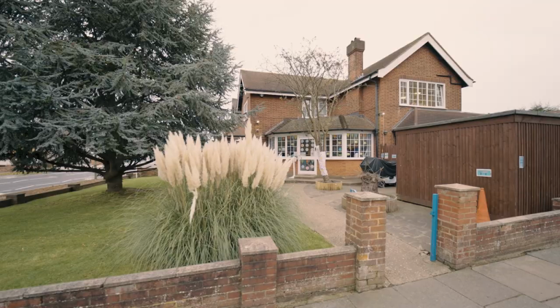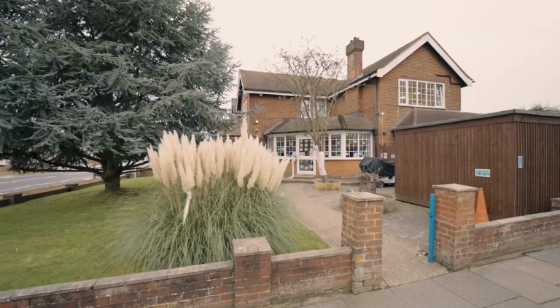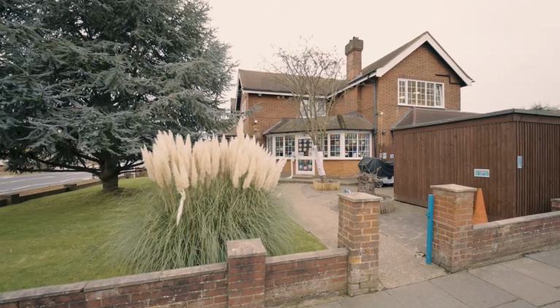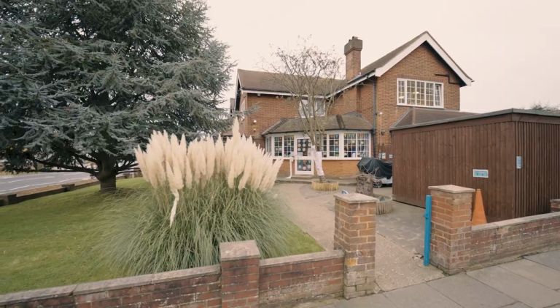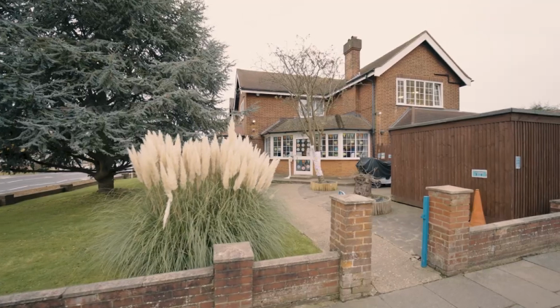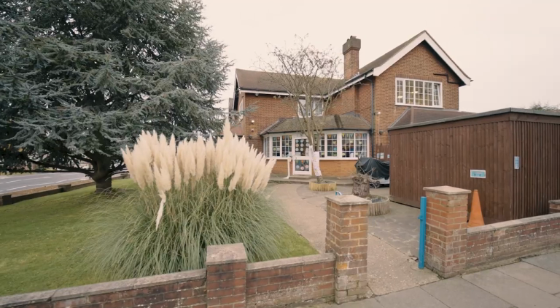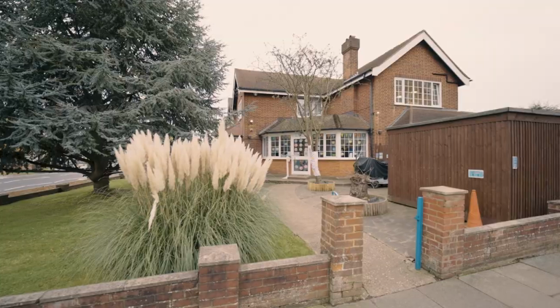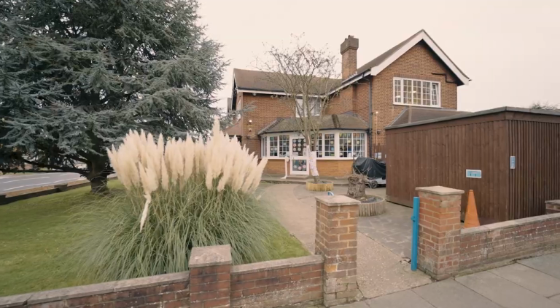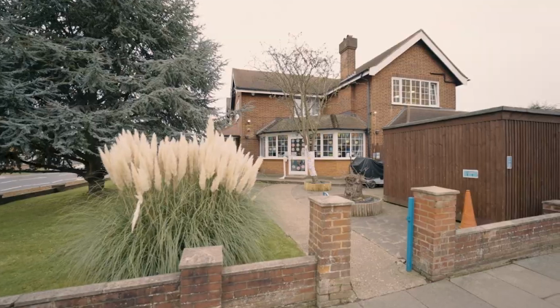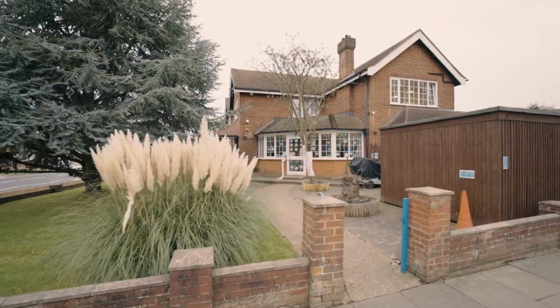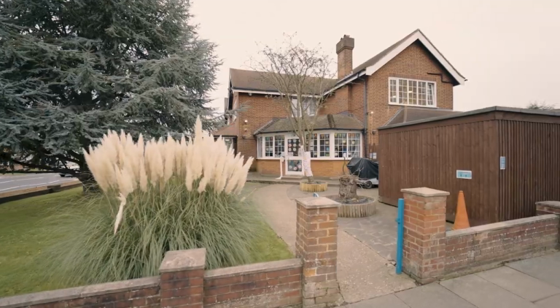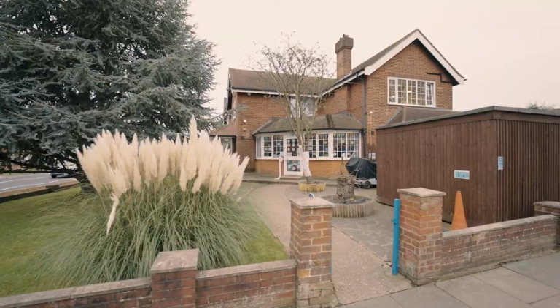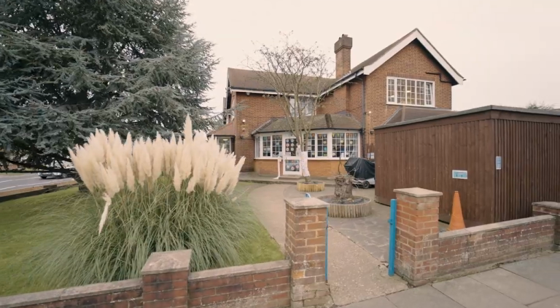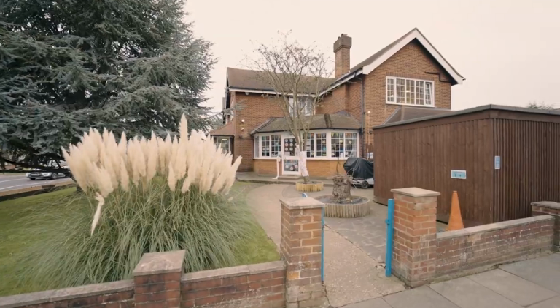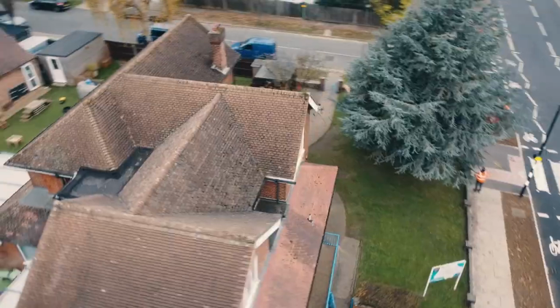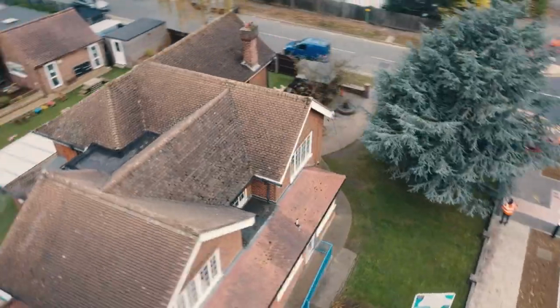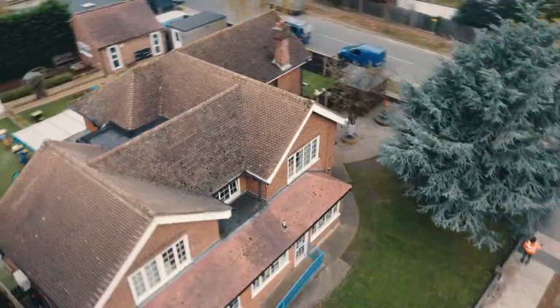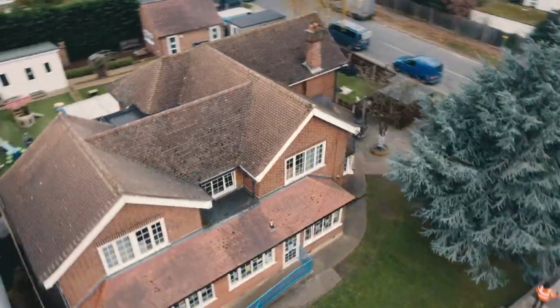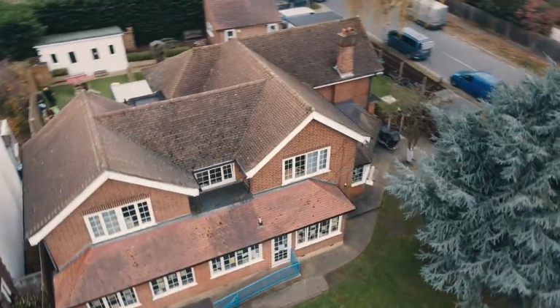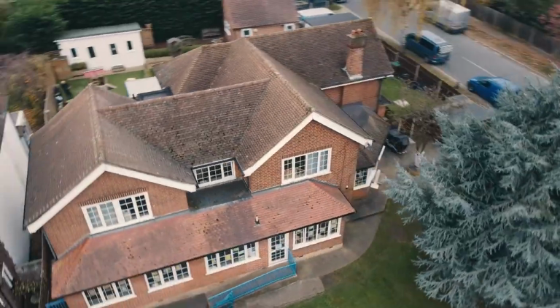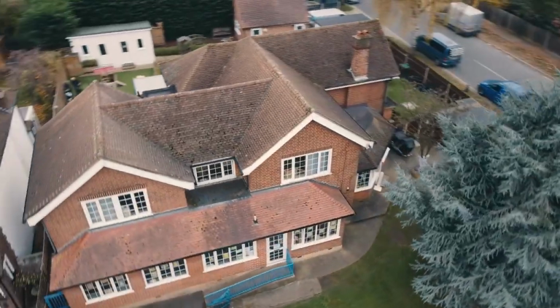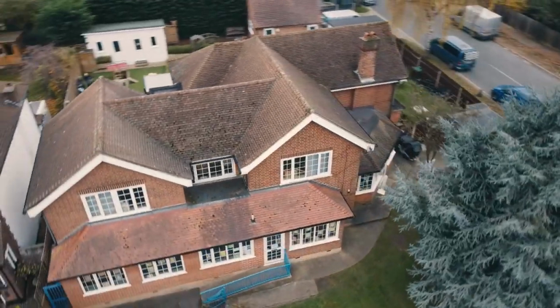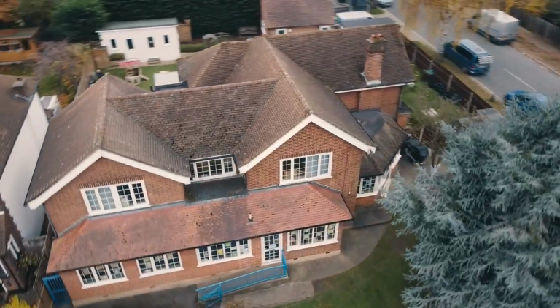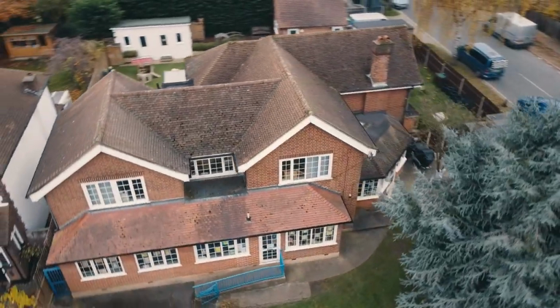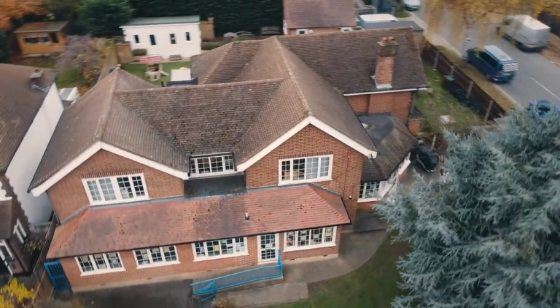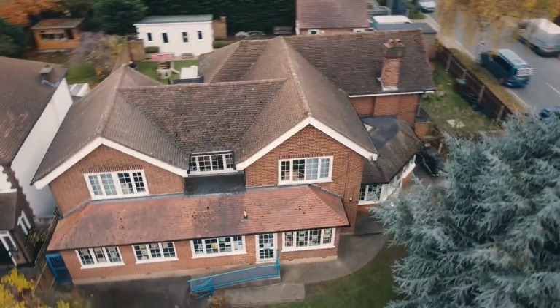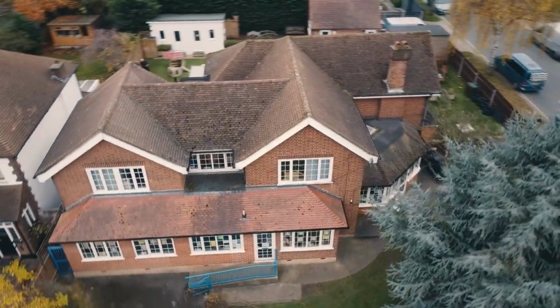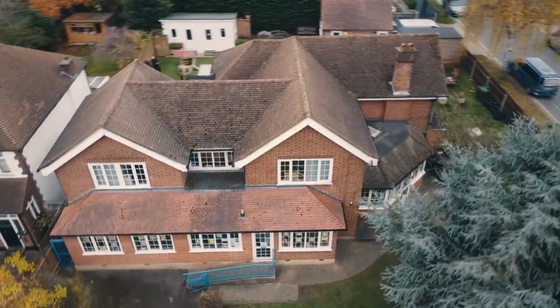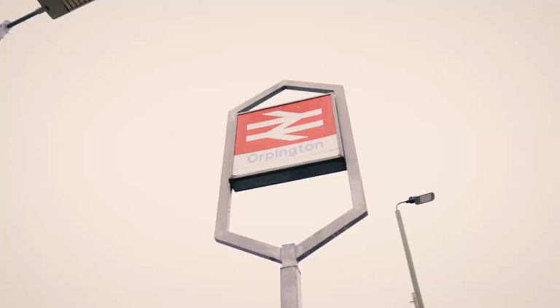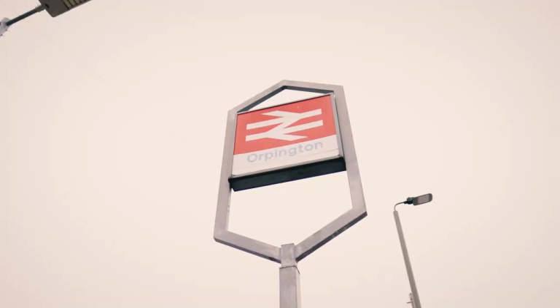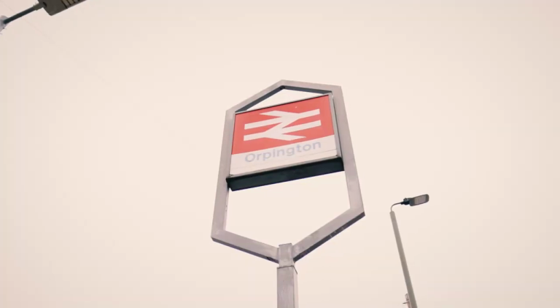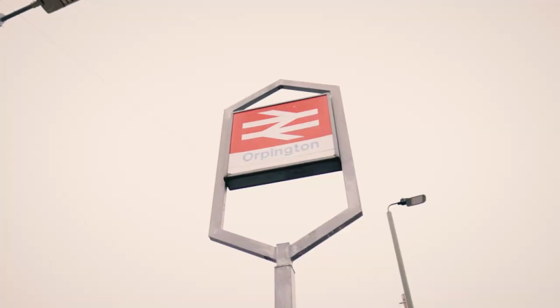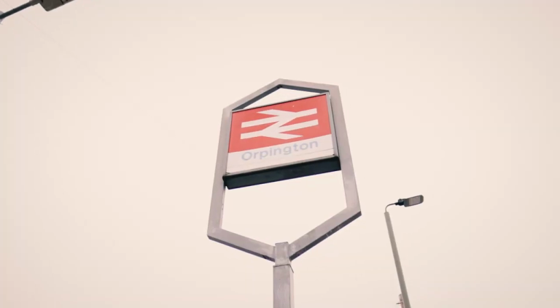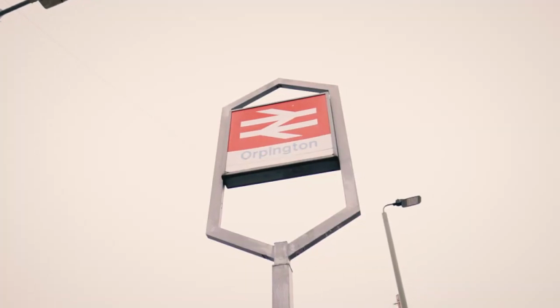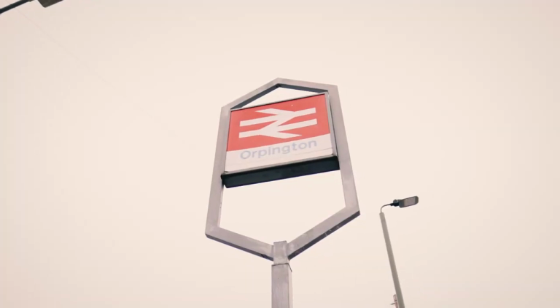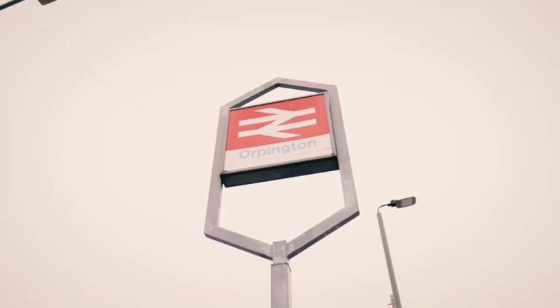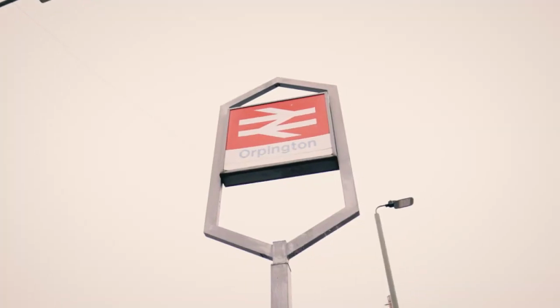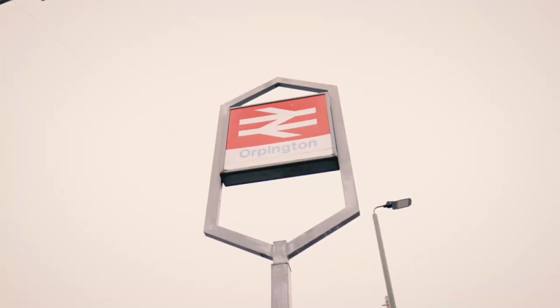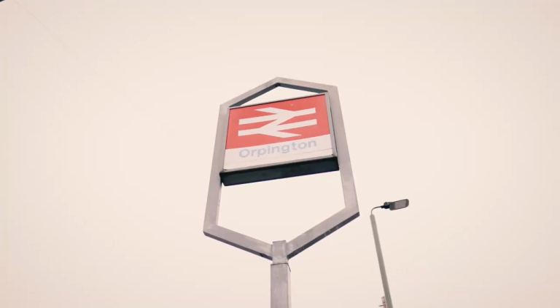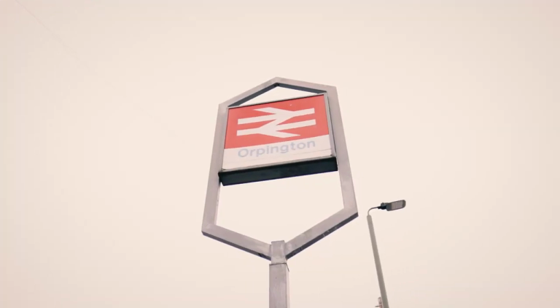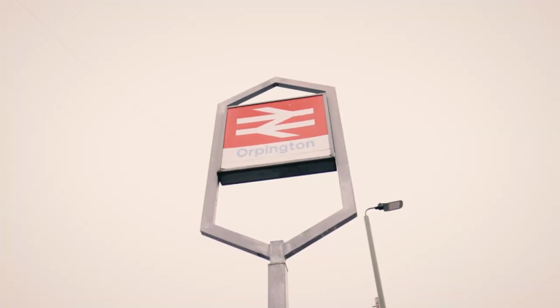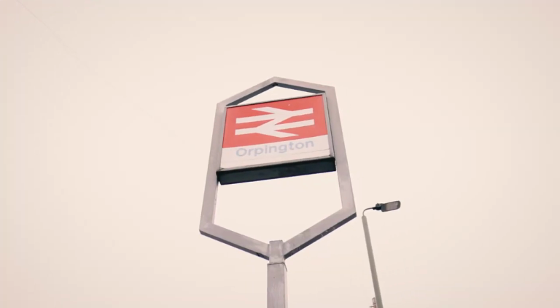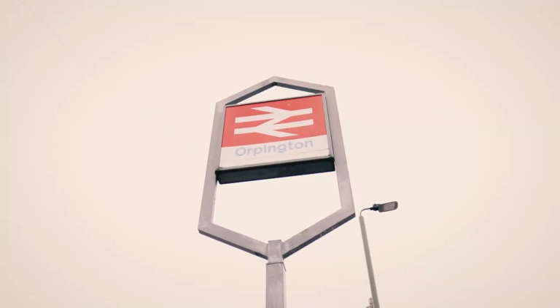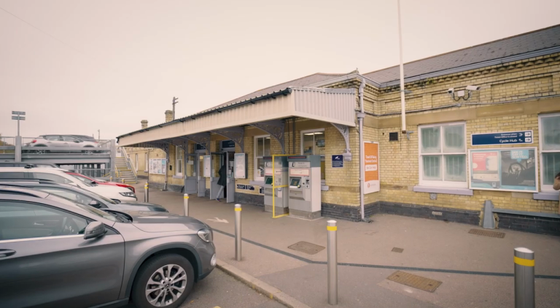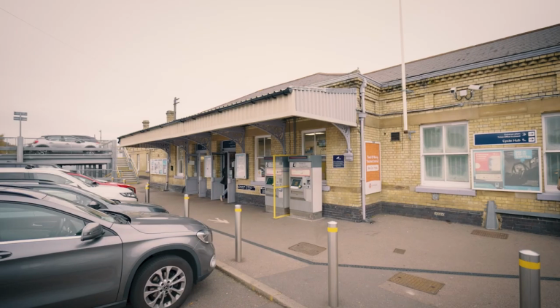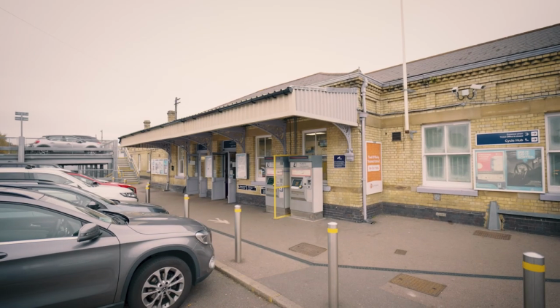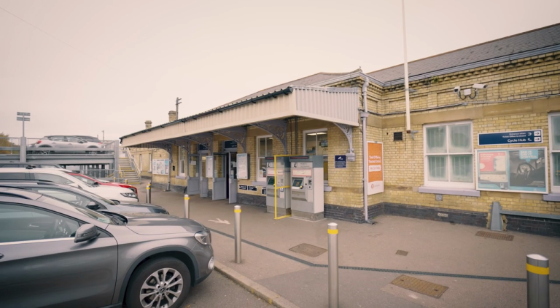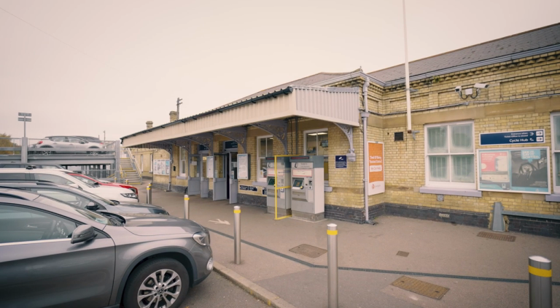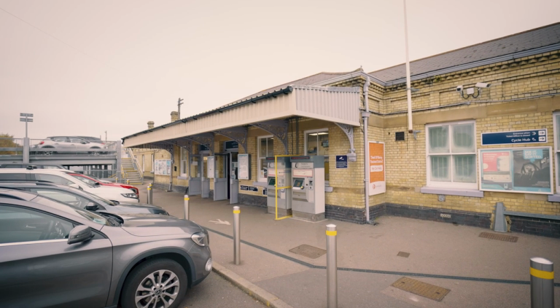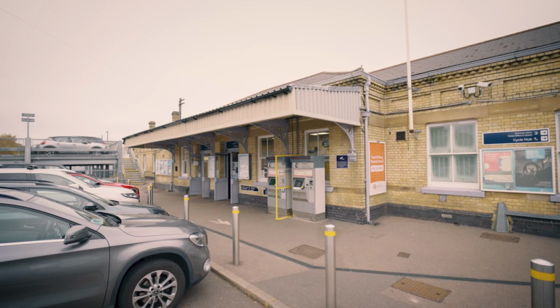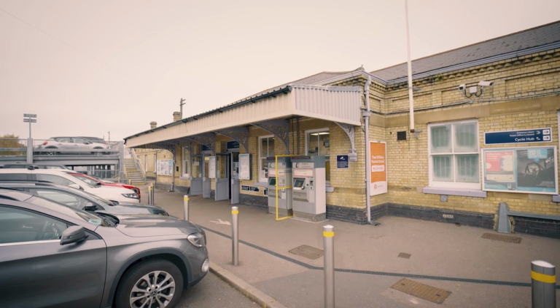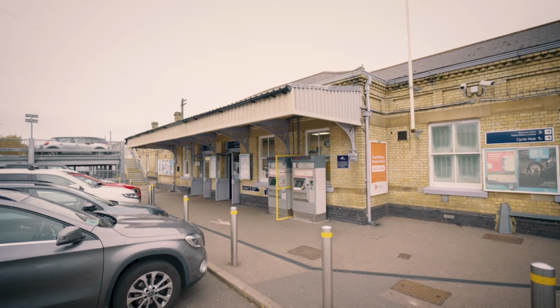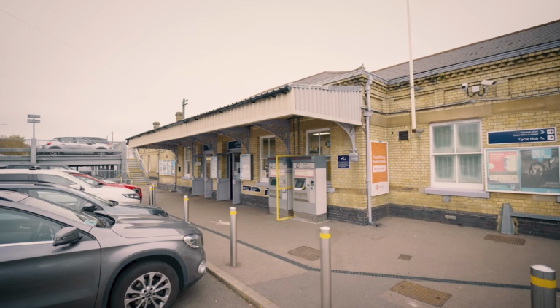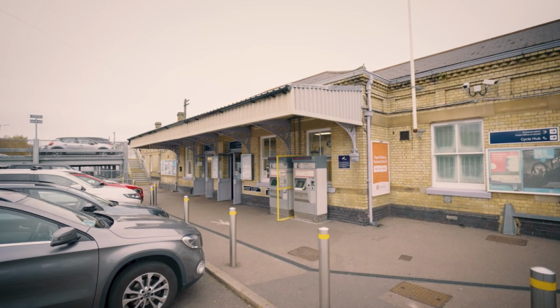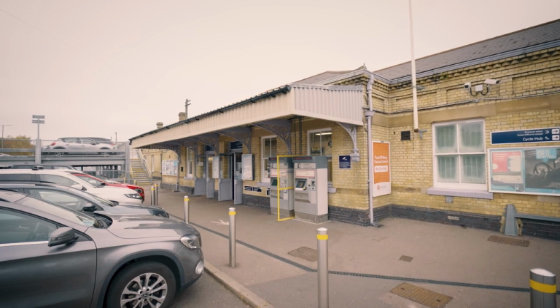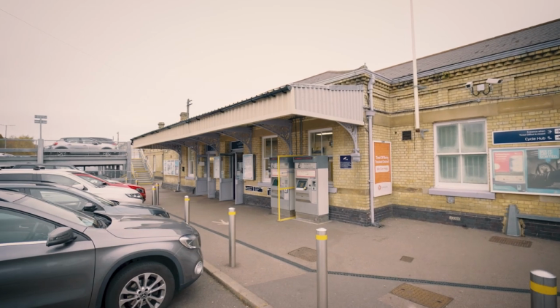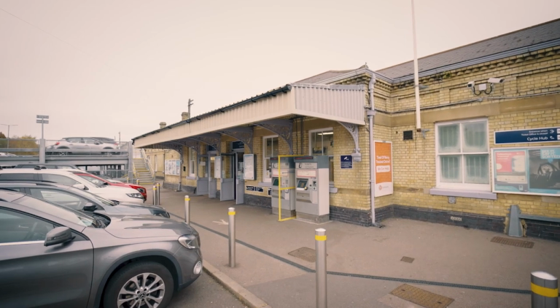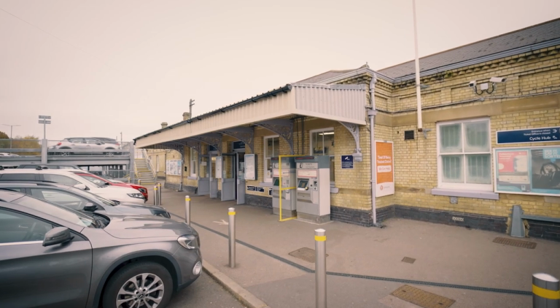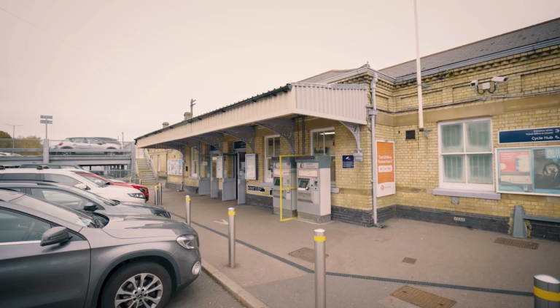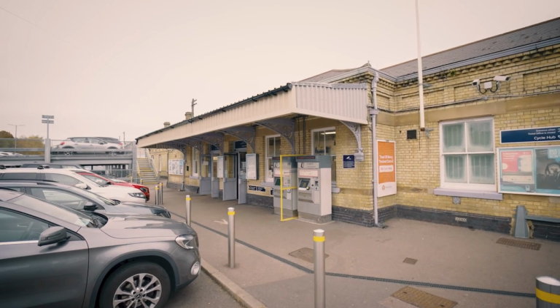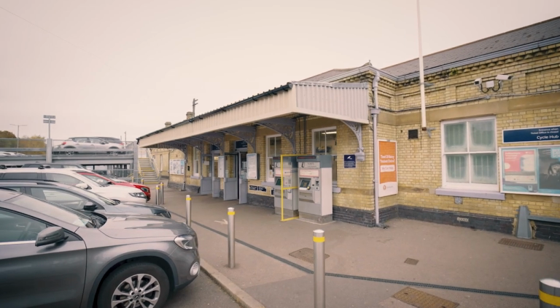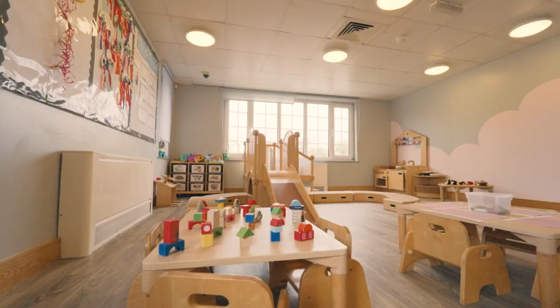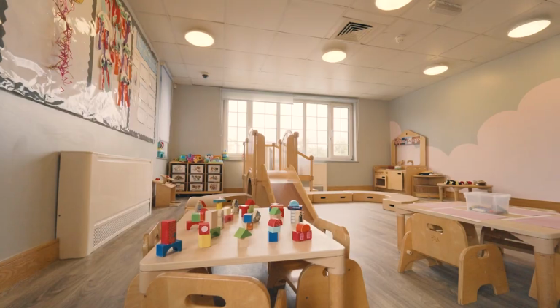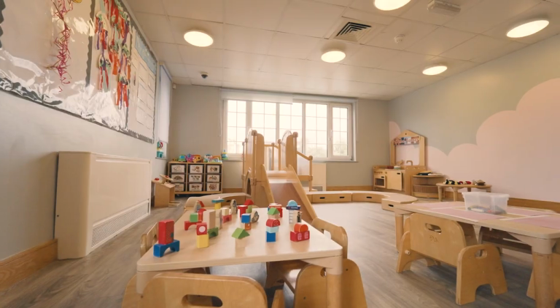Conveniently located on Crofton Road, just 500 metres from Orpington Station, with direct links to London and major bus routes.